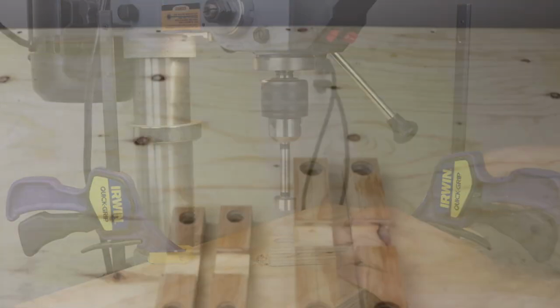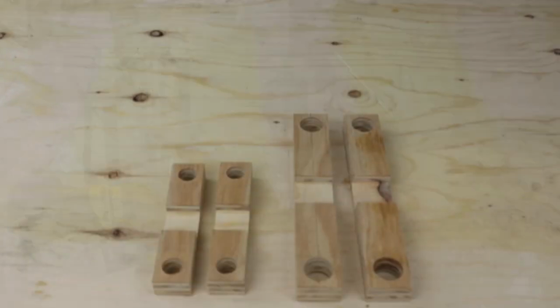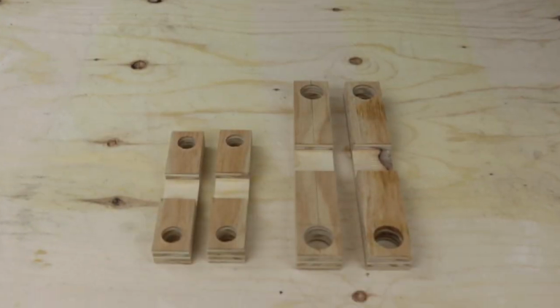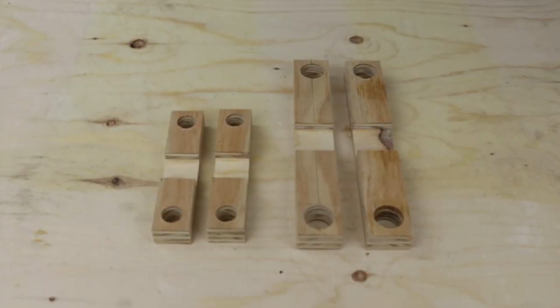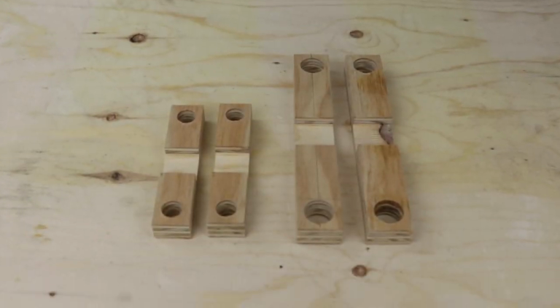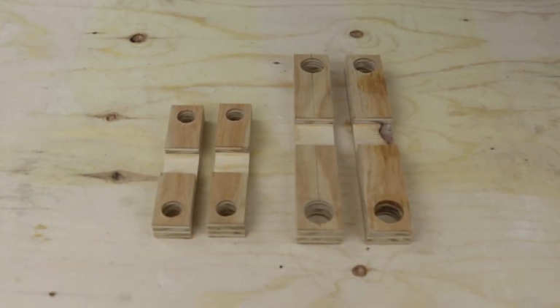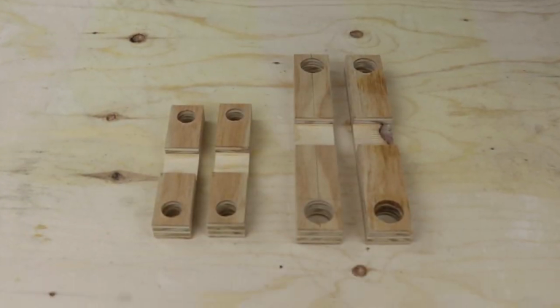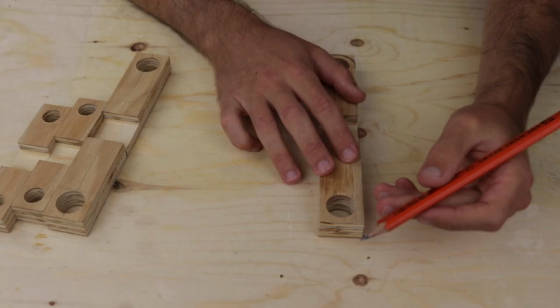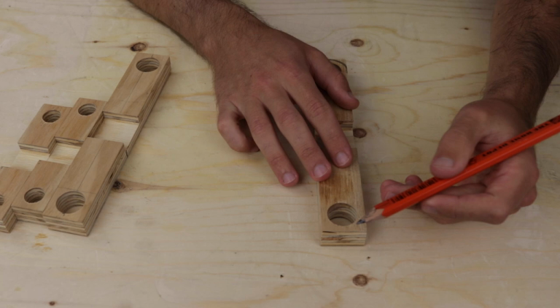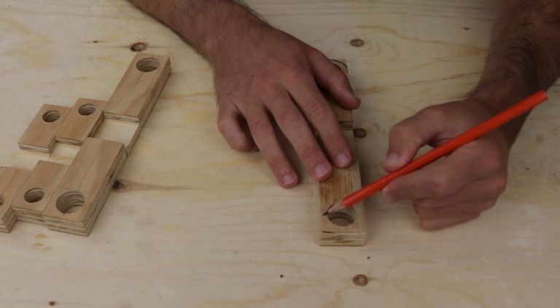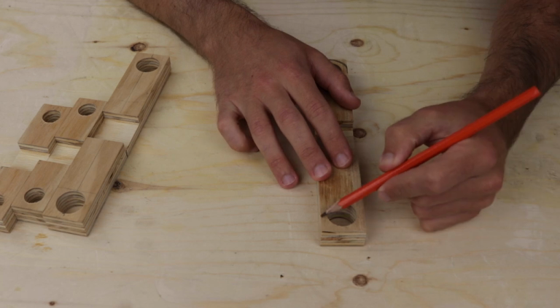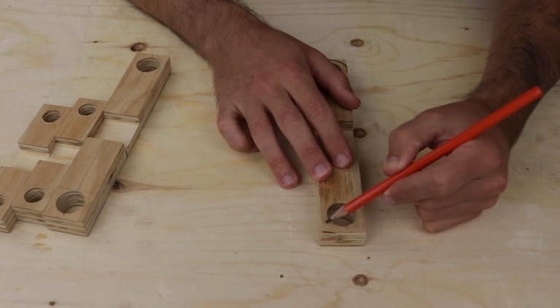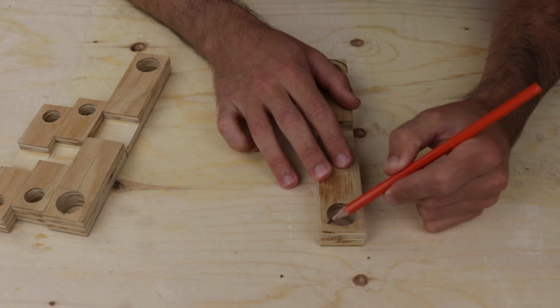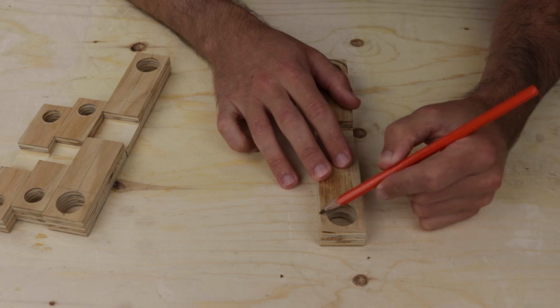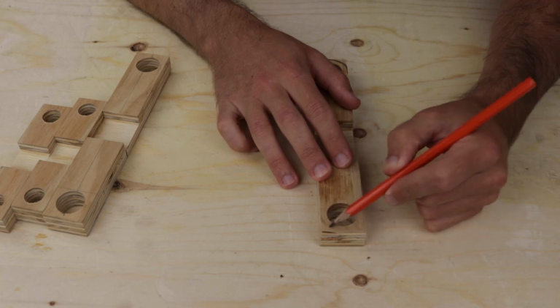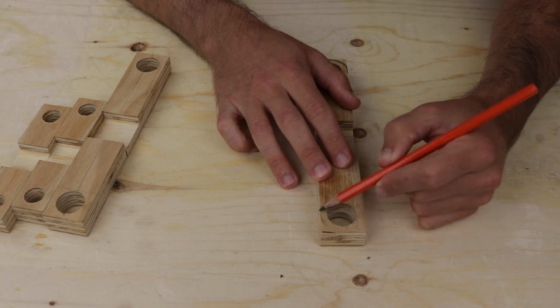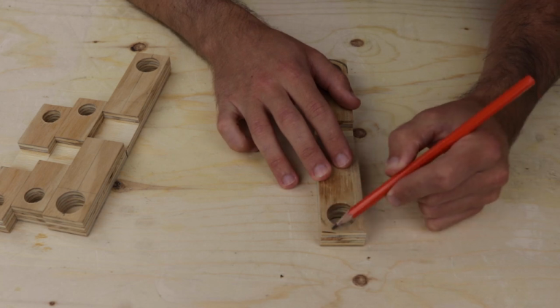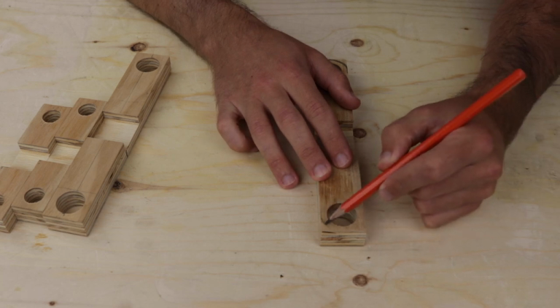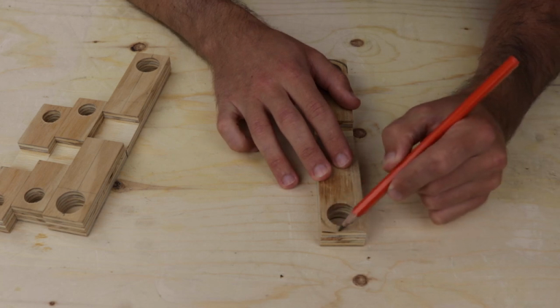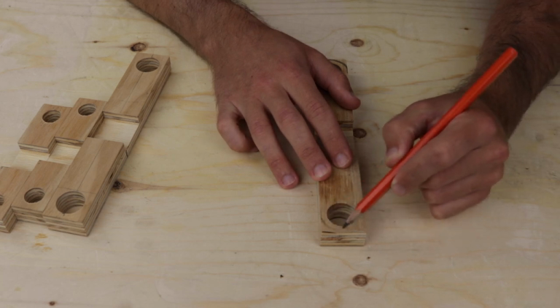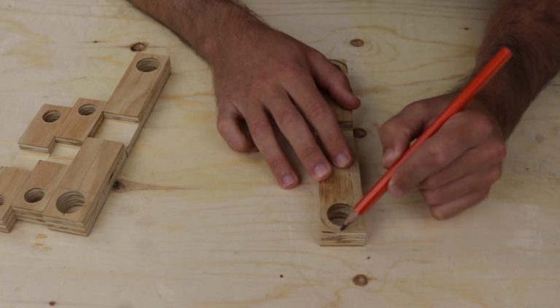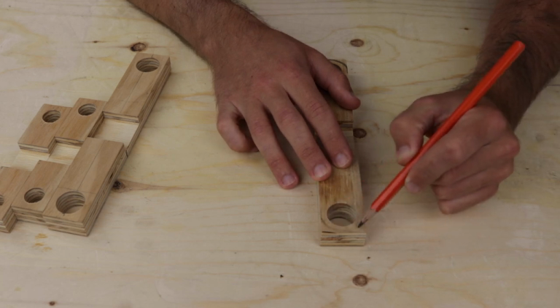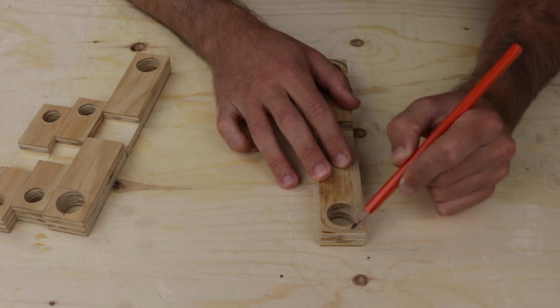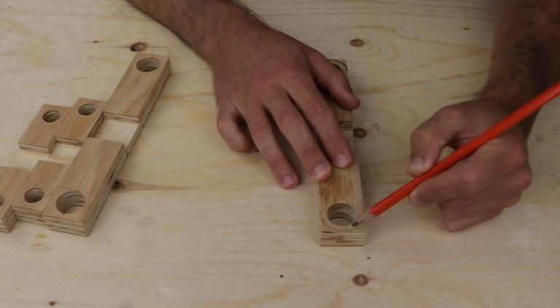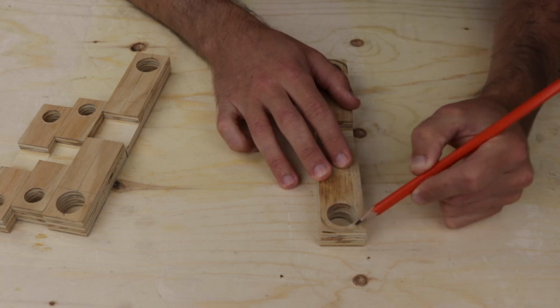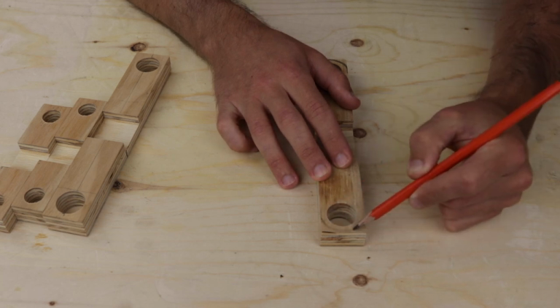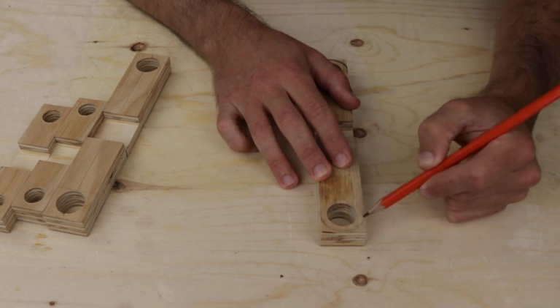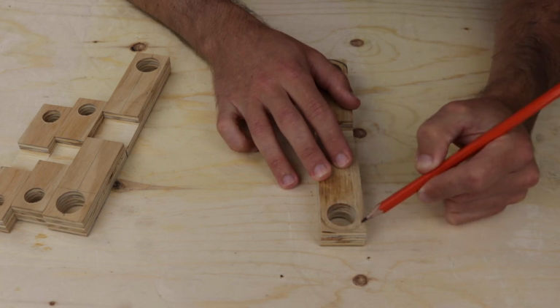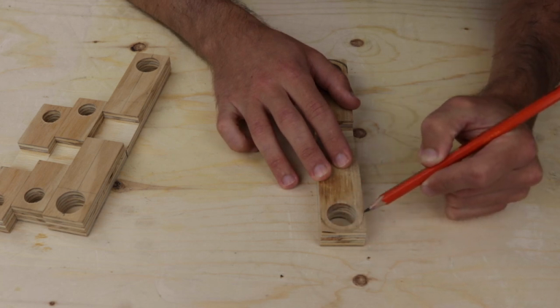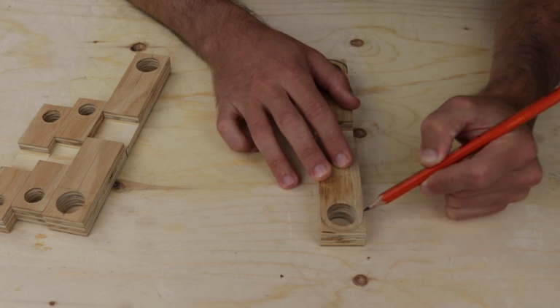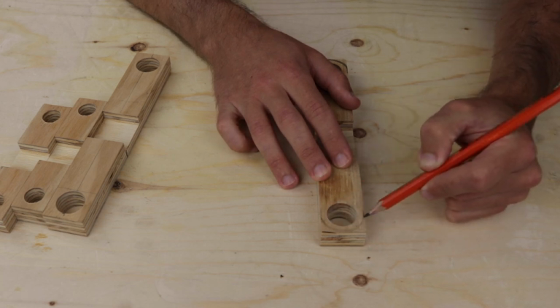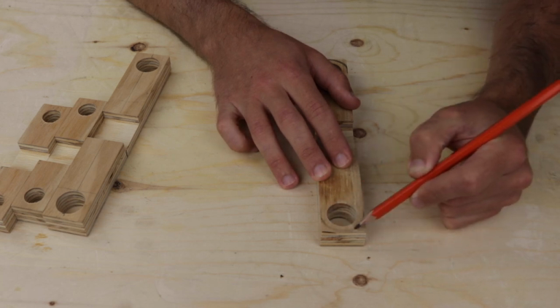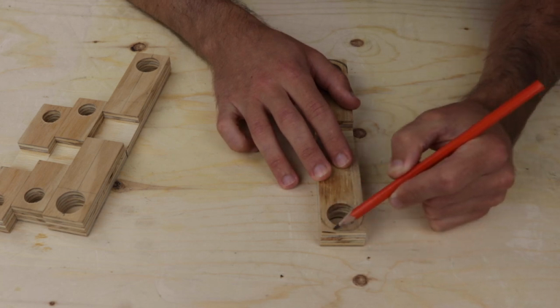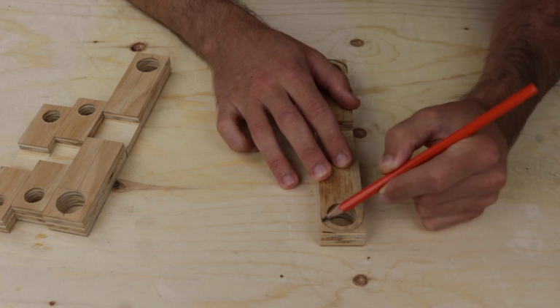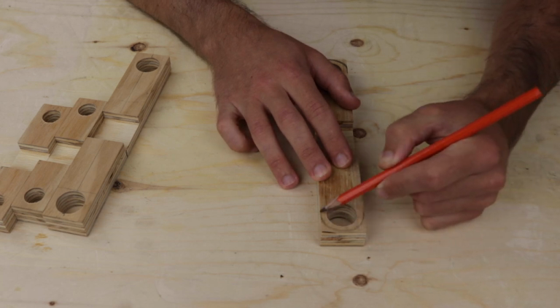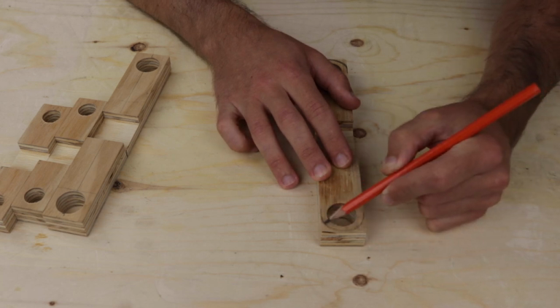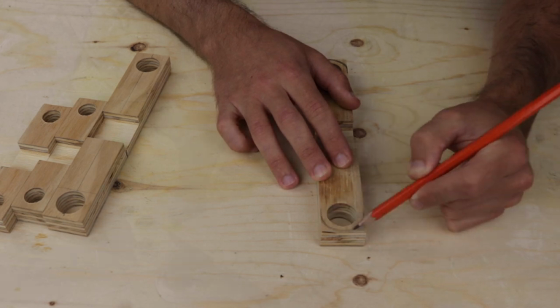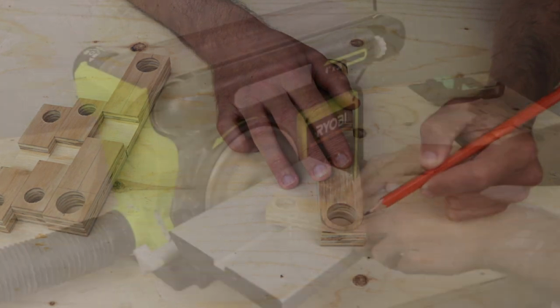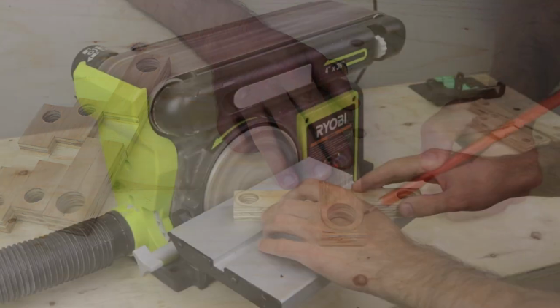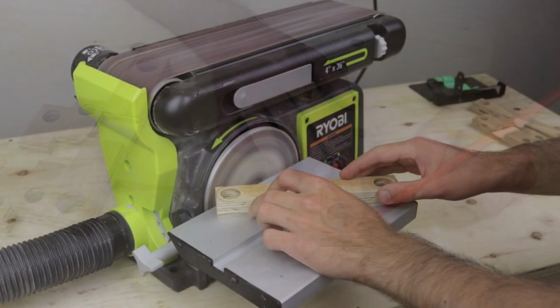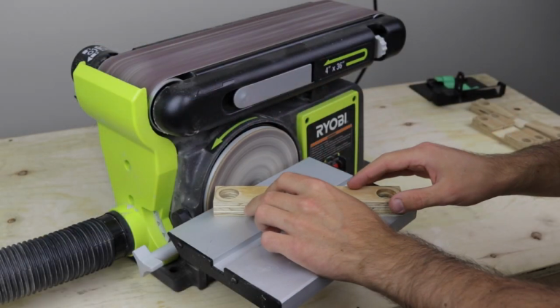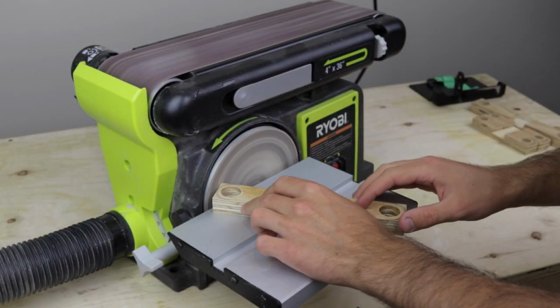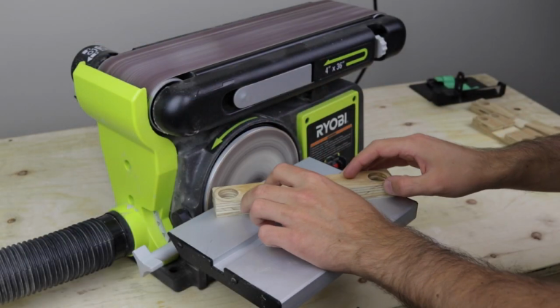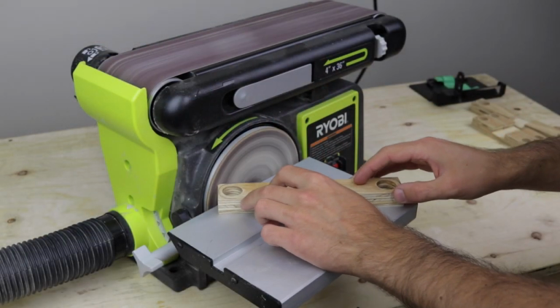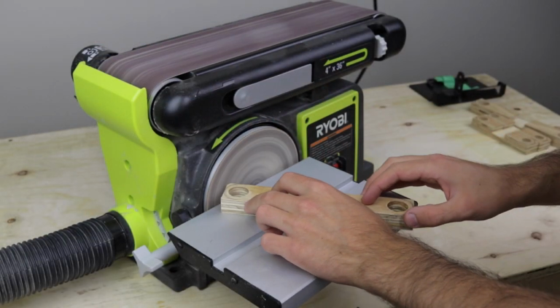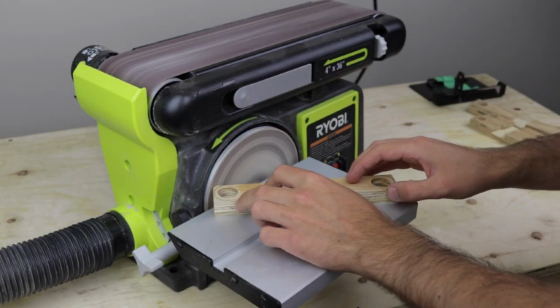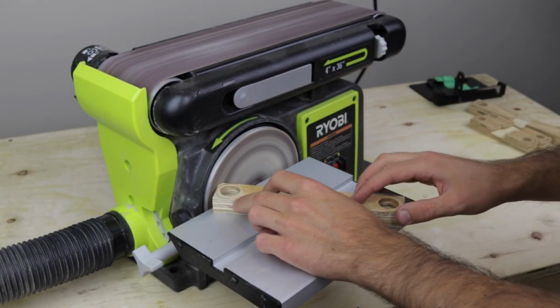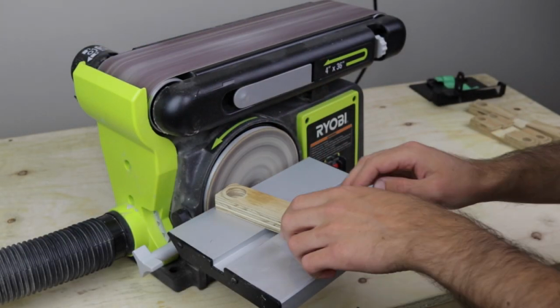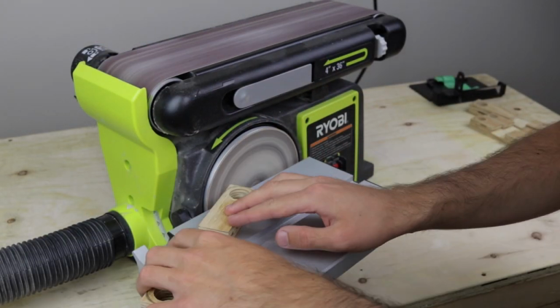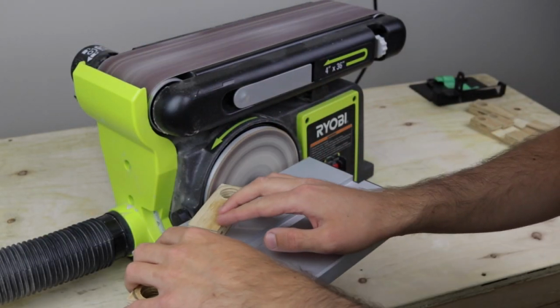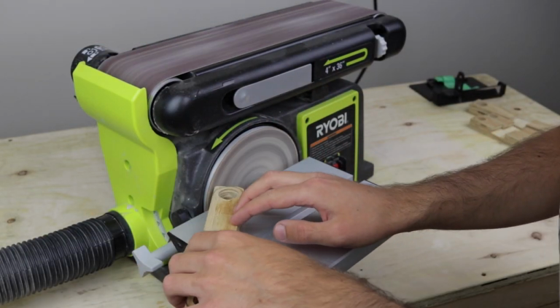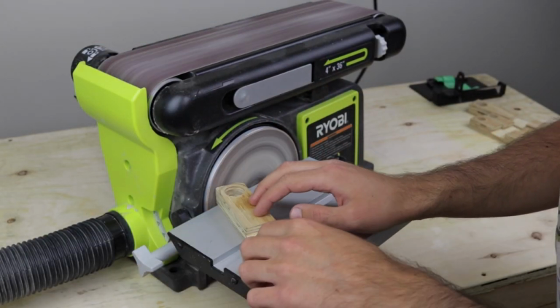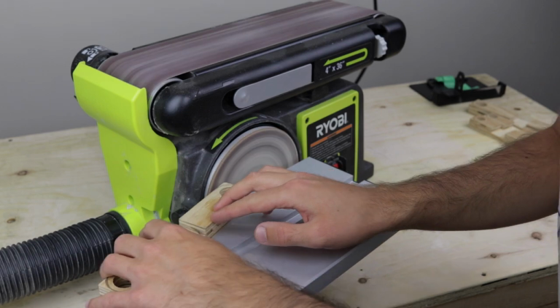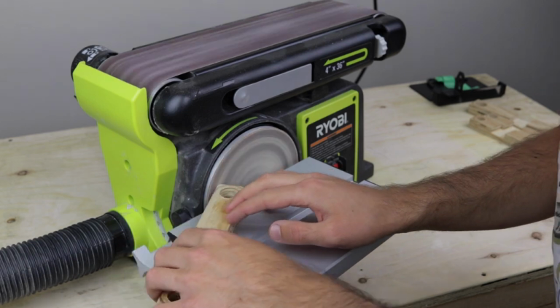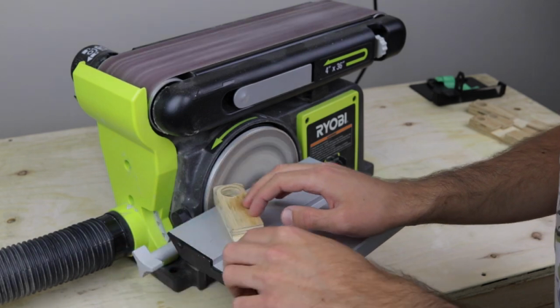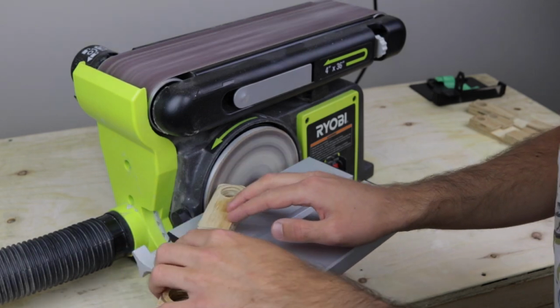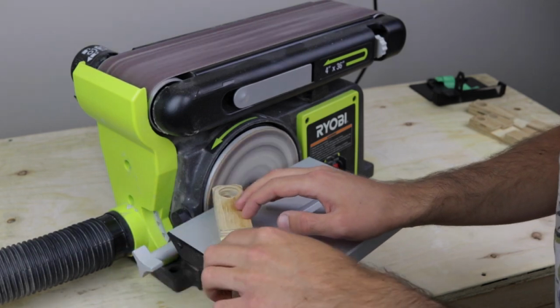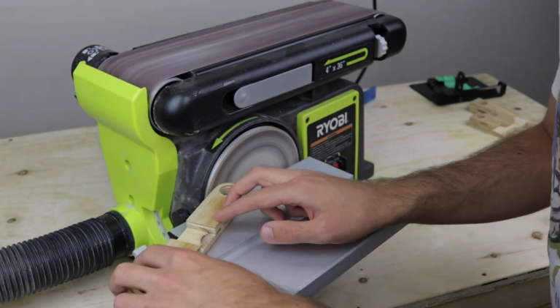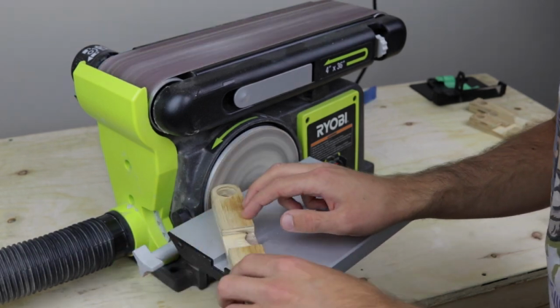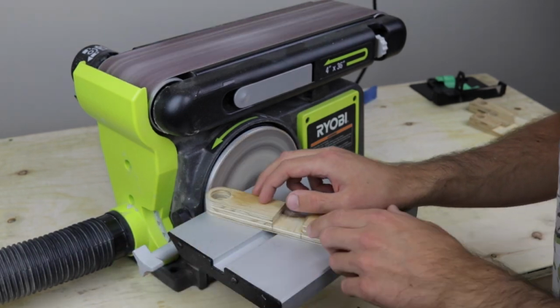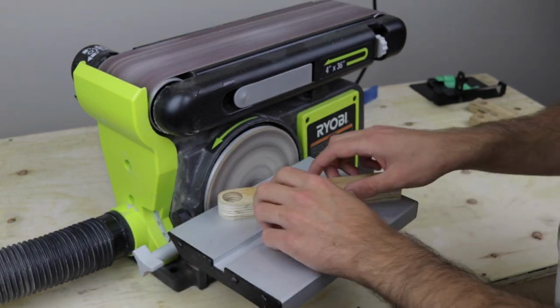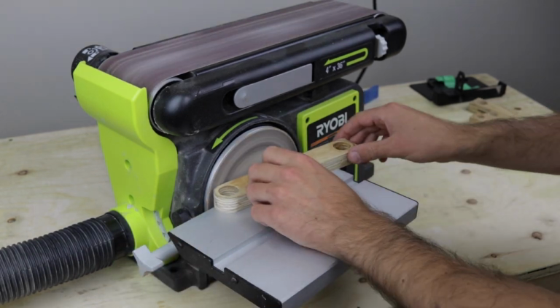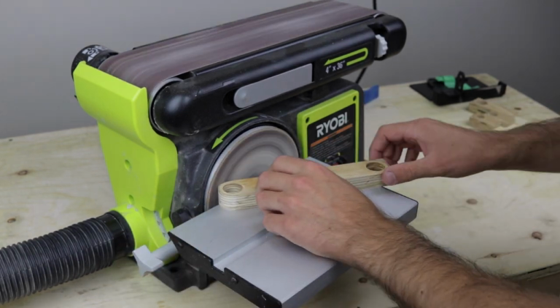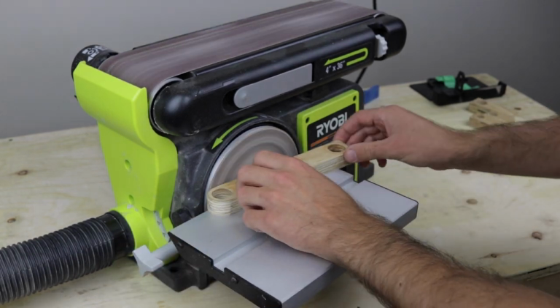With the holes drilled I then traced a gentle curve to round off the end of each piece. Then I used my disc sander to carefully match each curve.